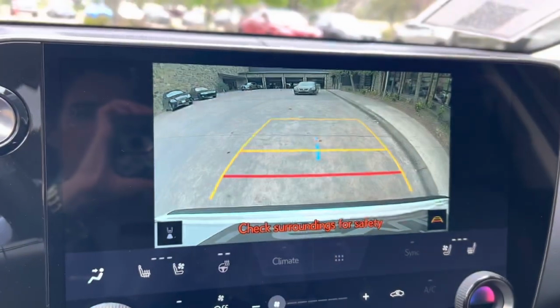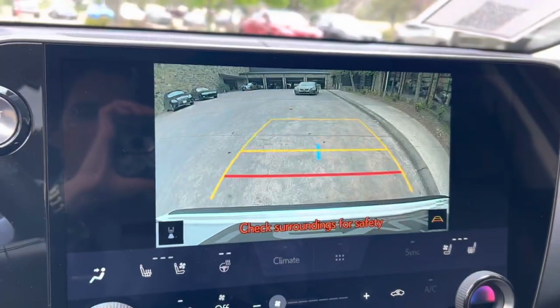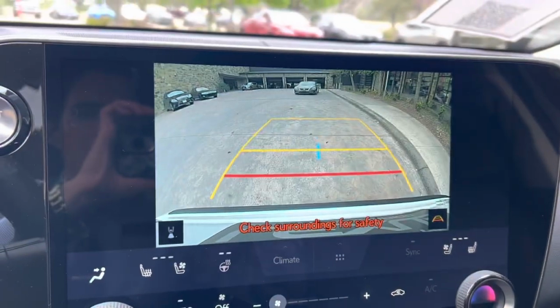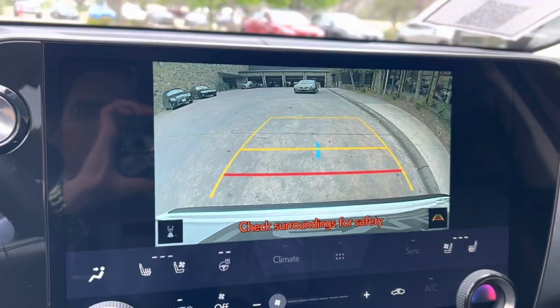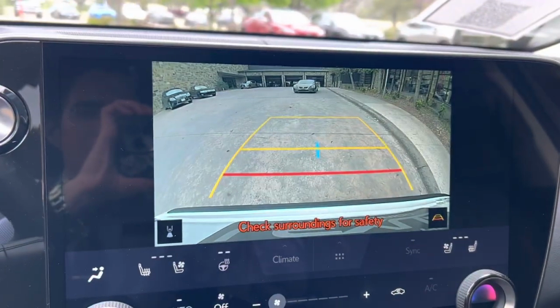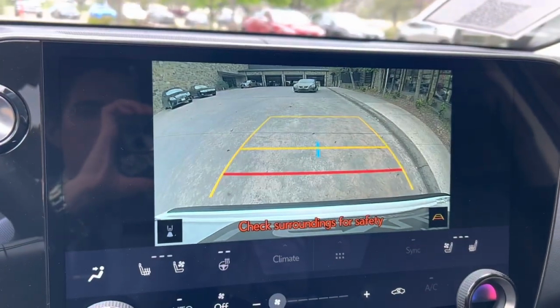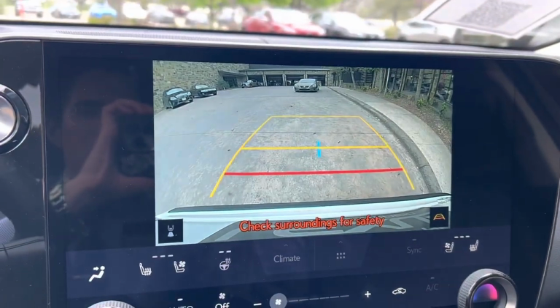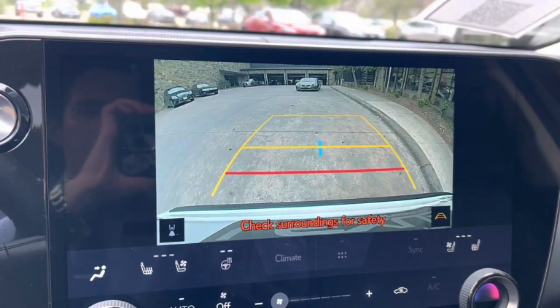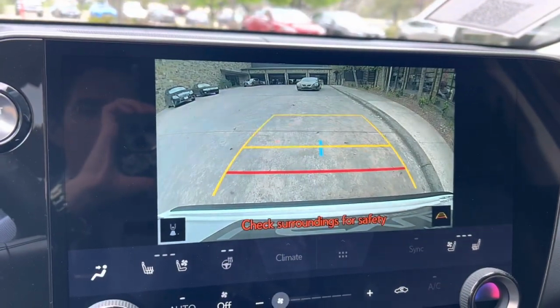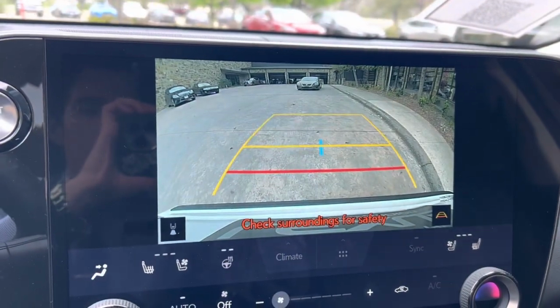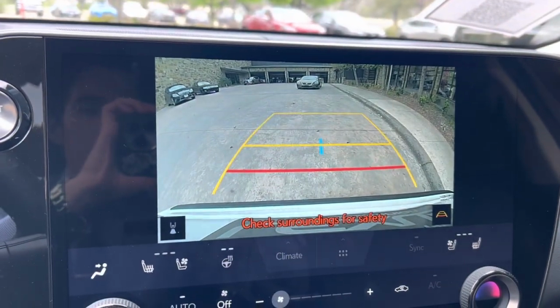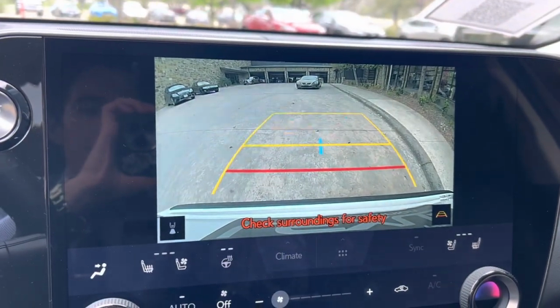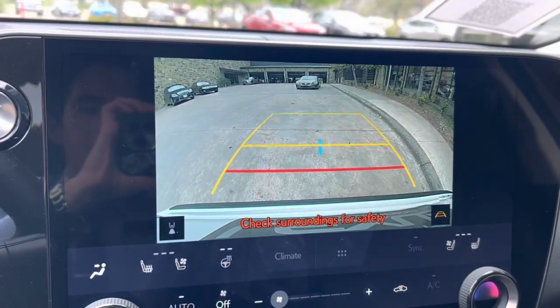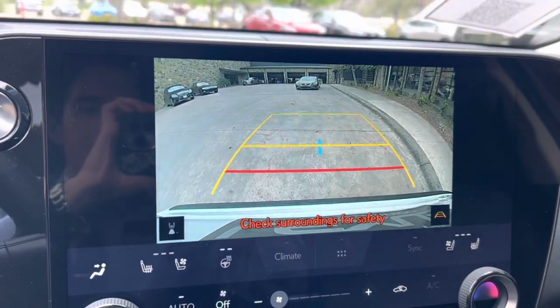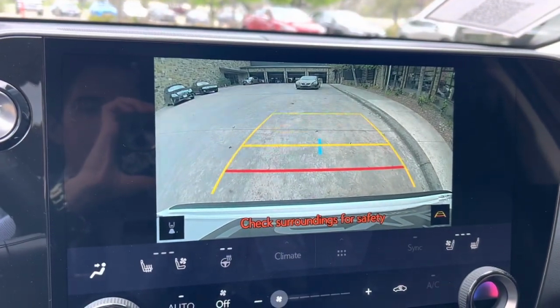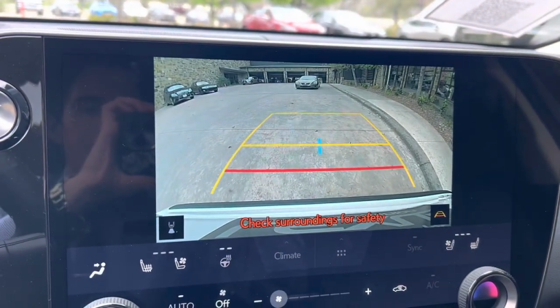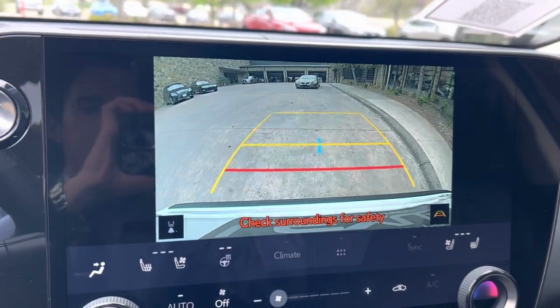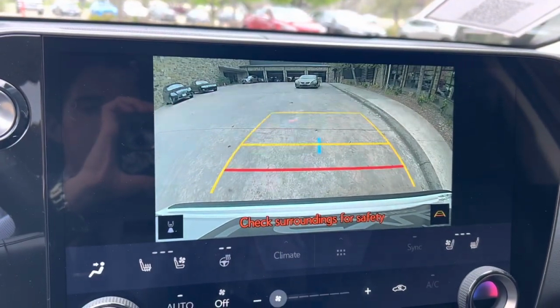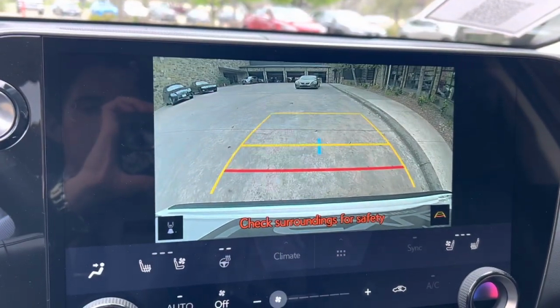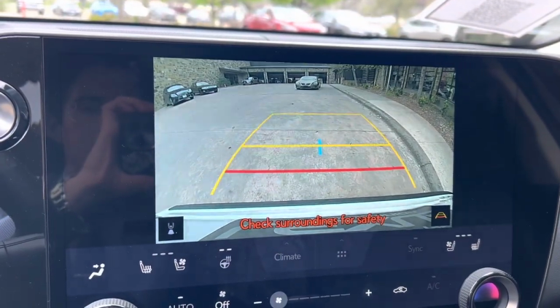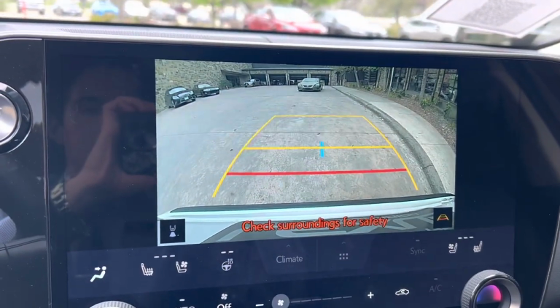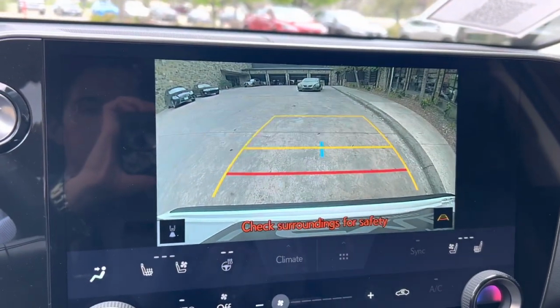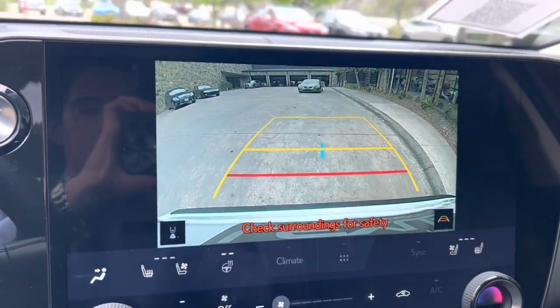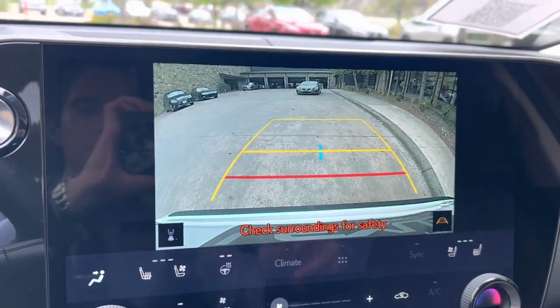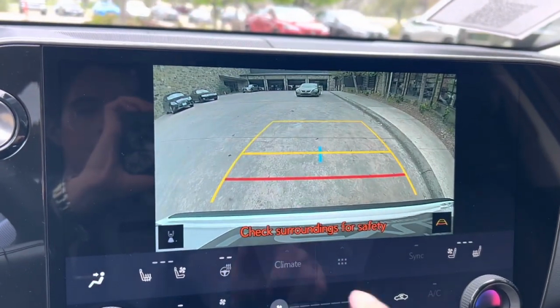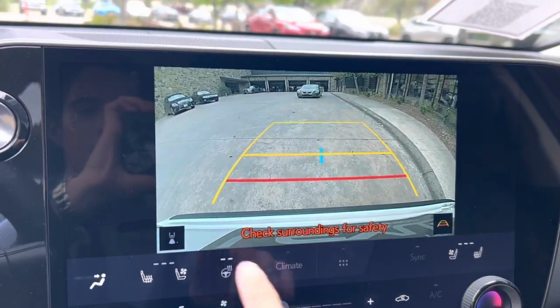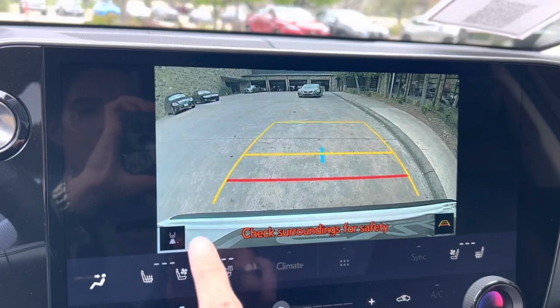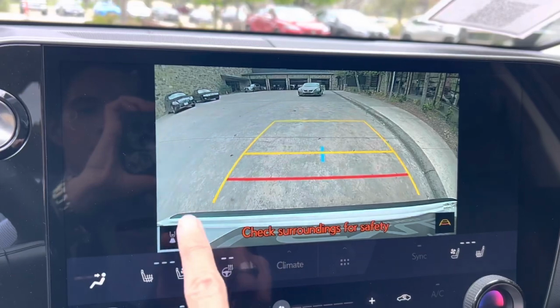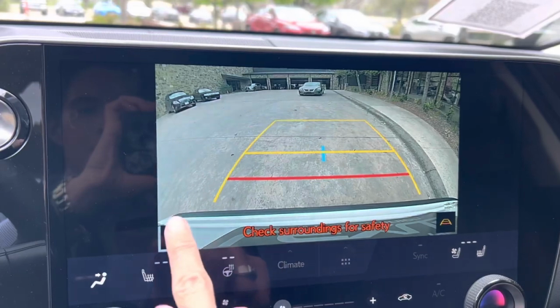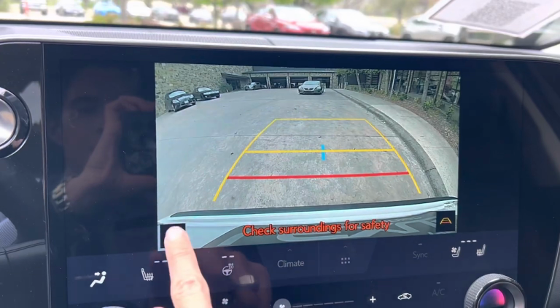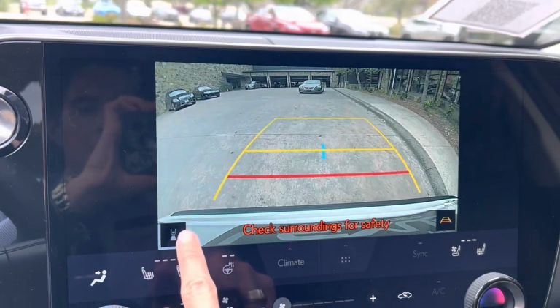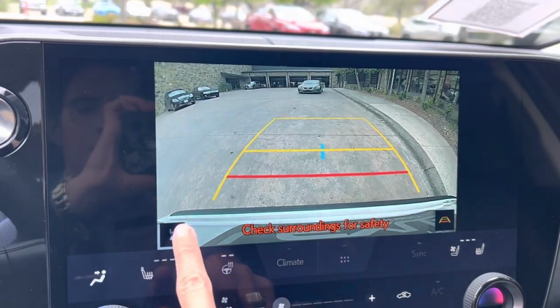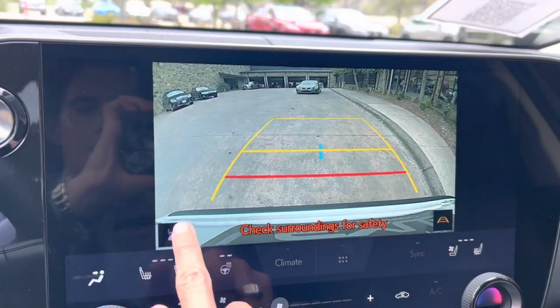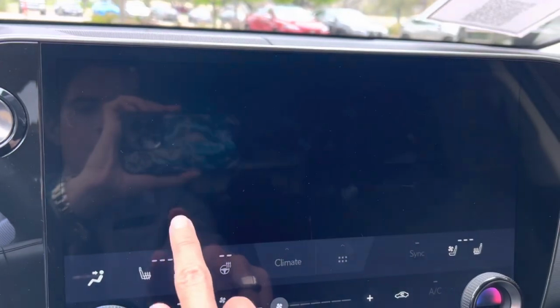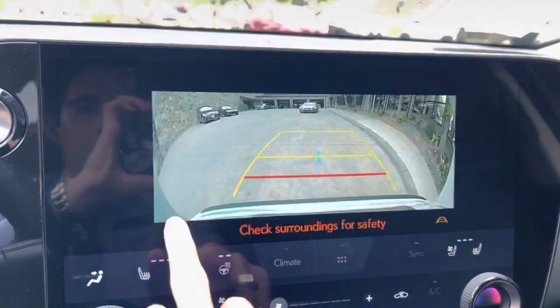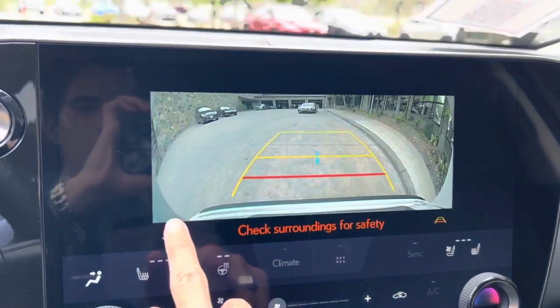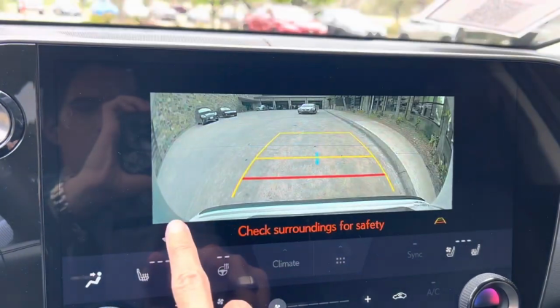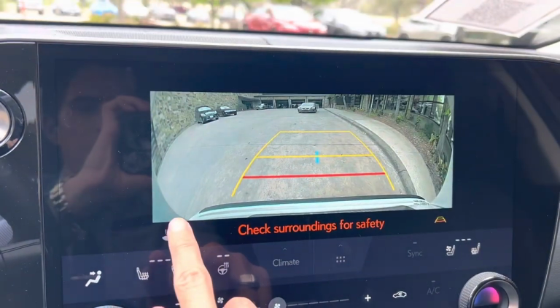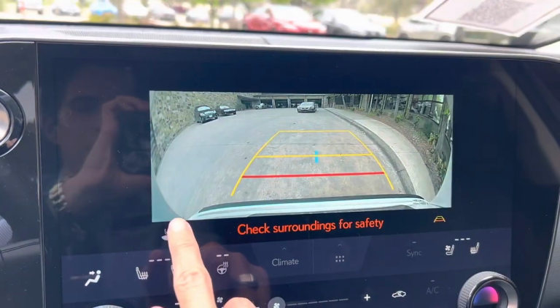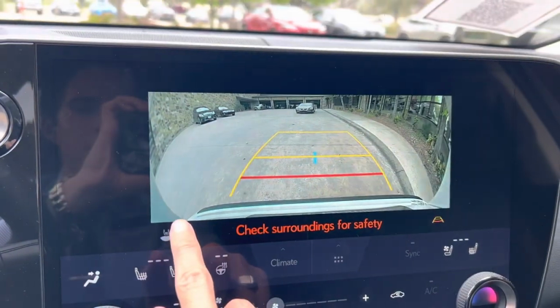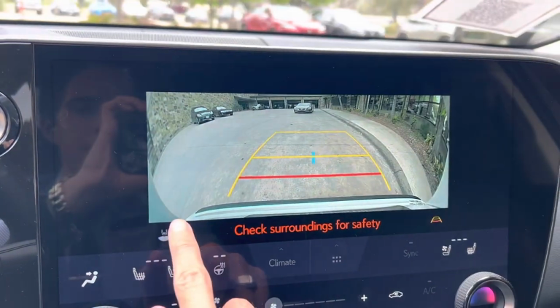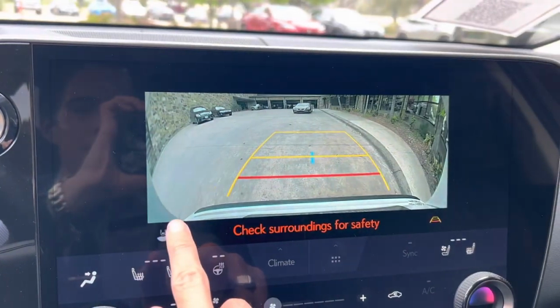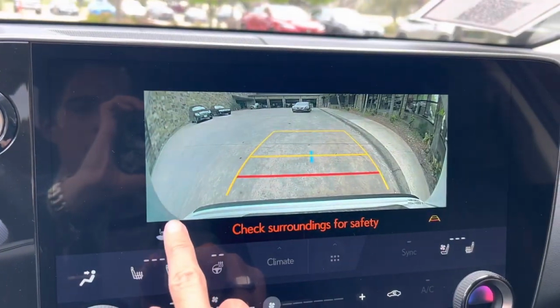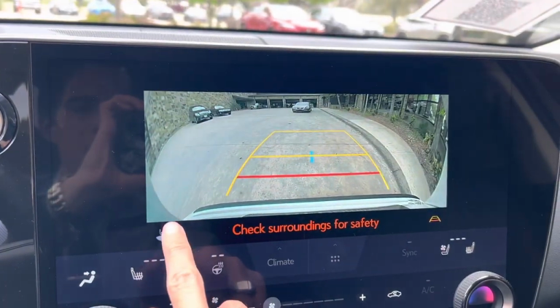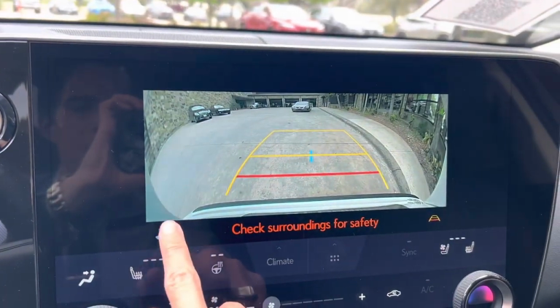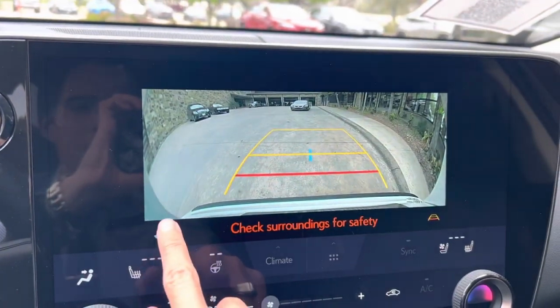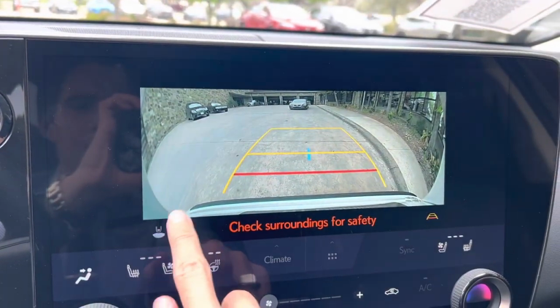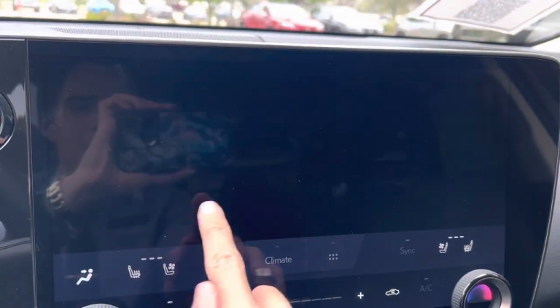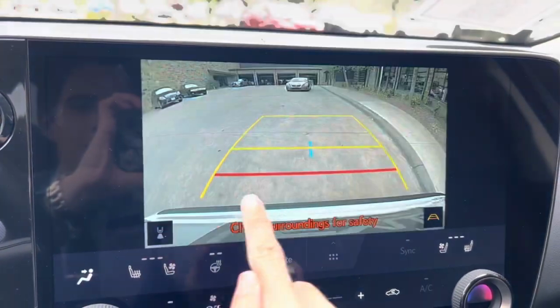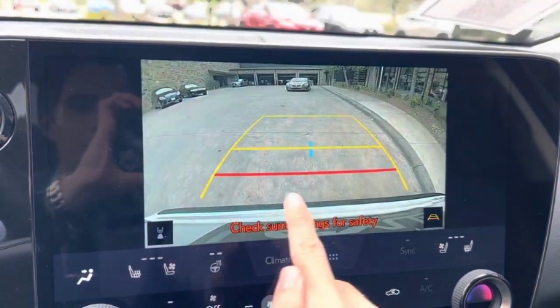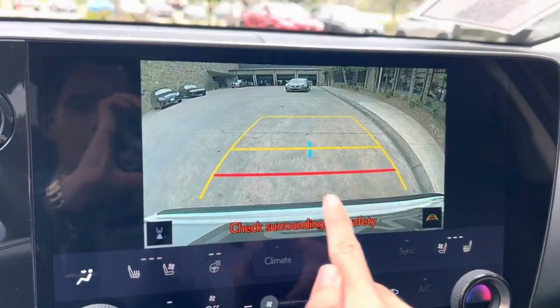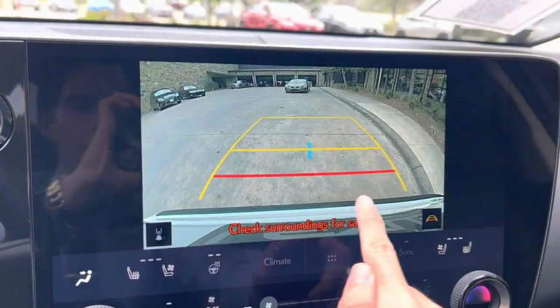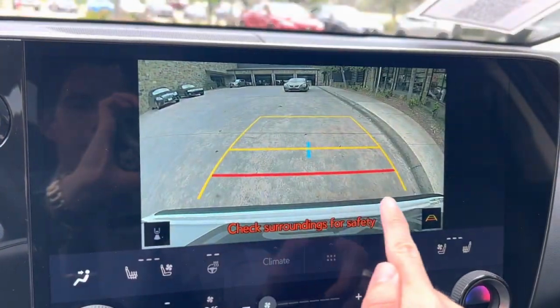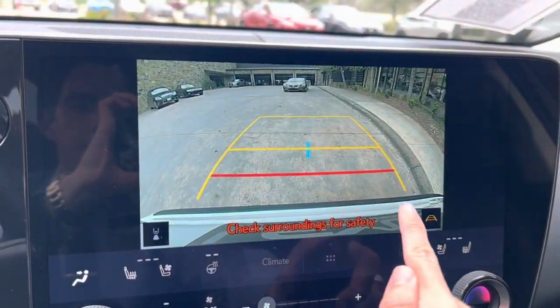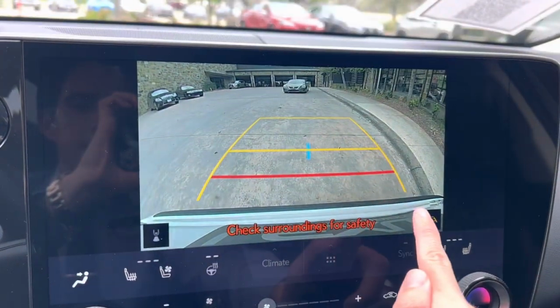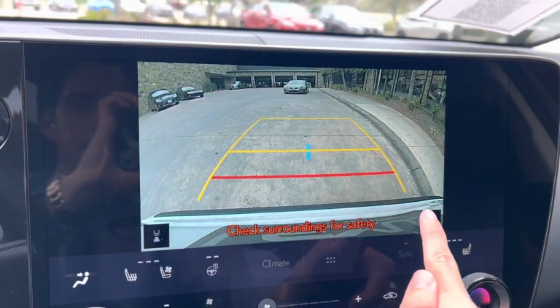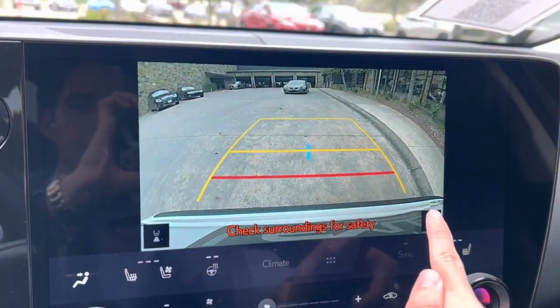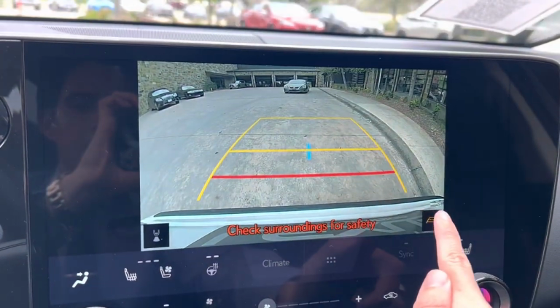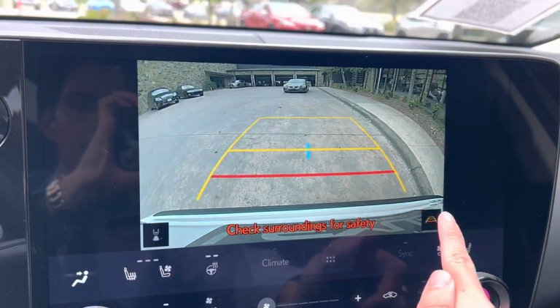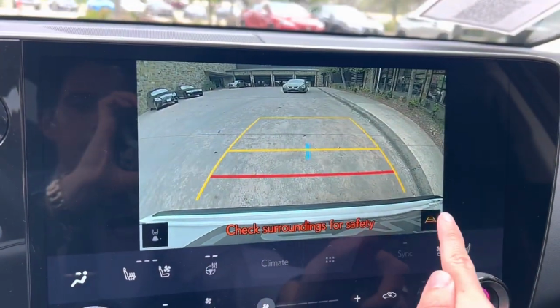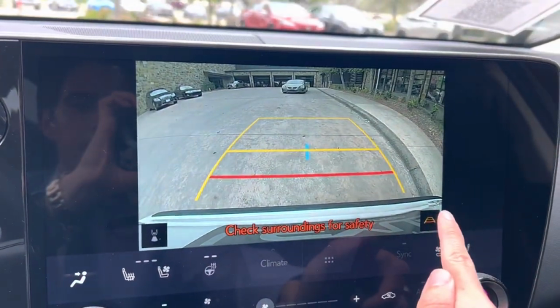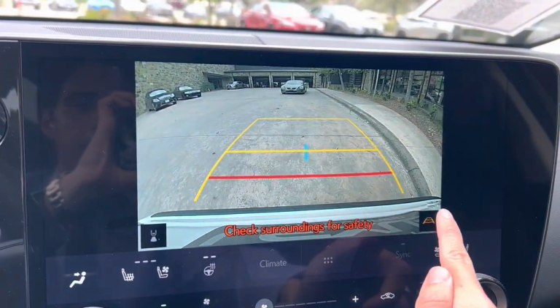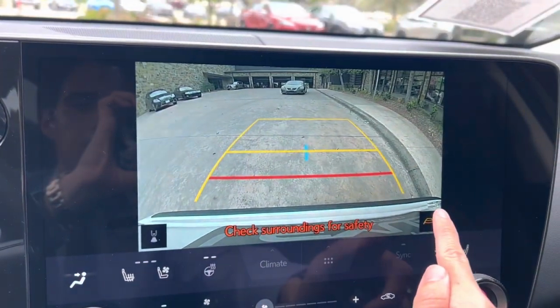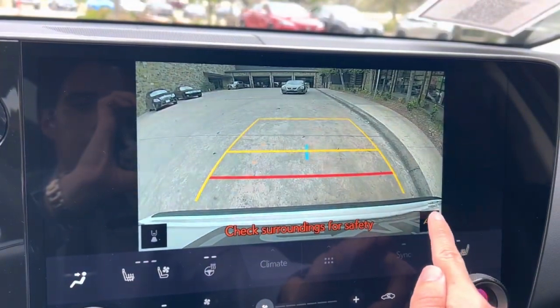In the back of the camera on the NX we have our widescreen camera with custom parking lines.